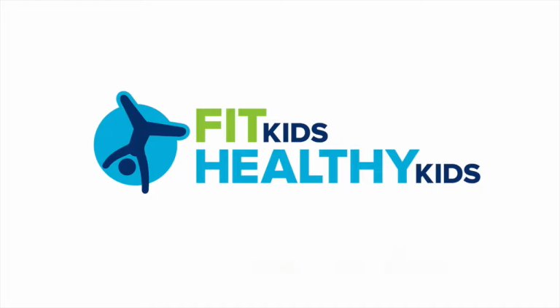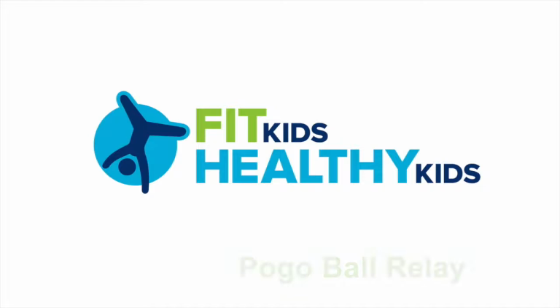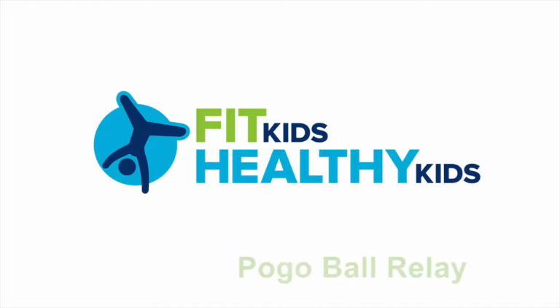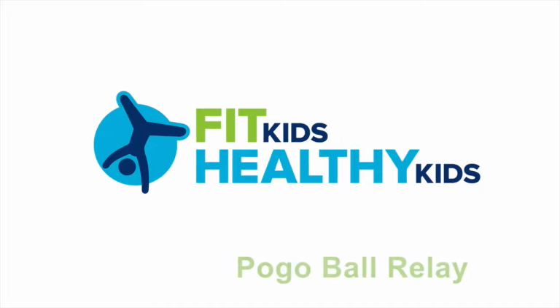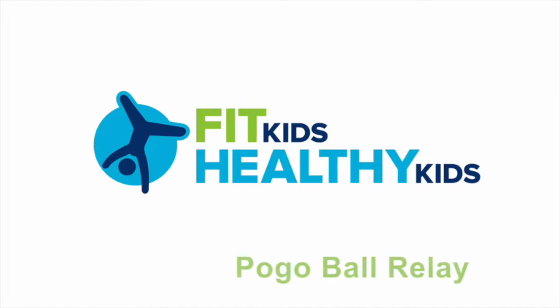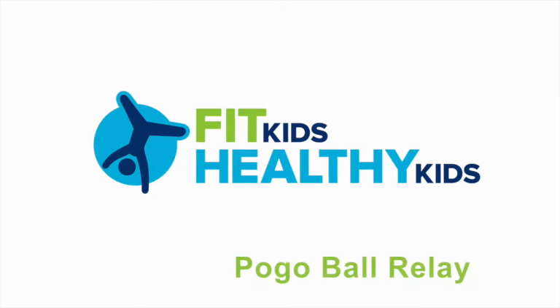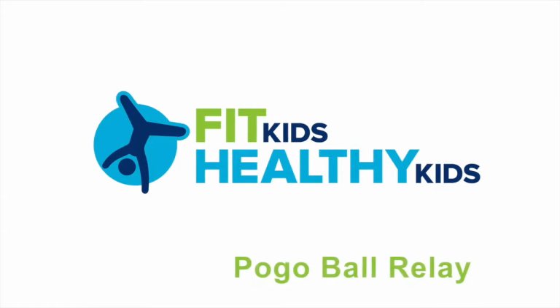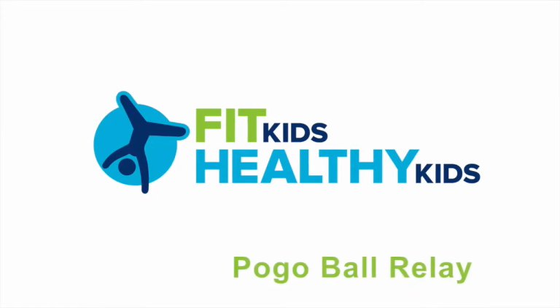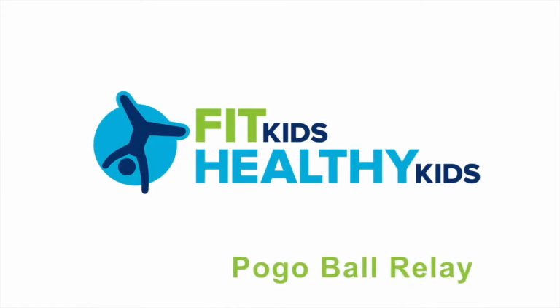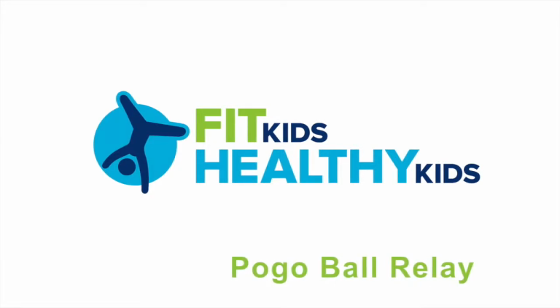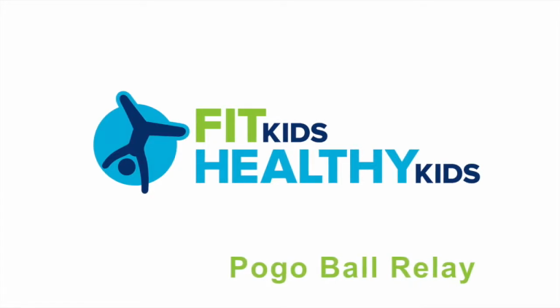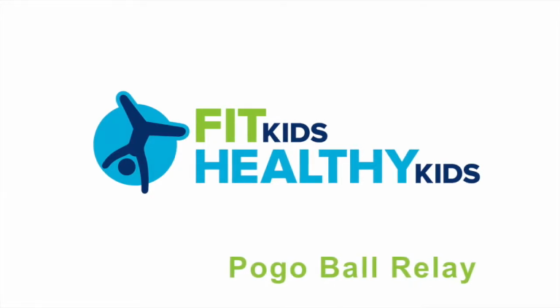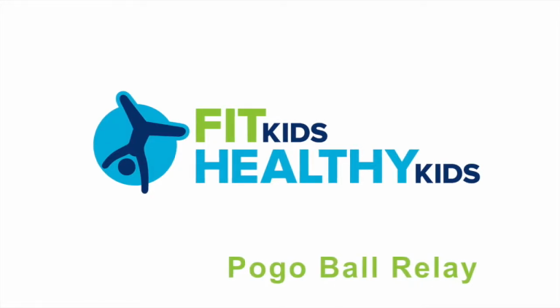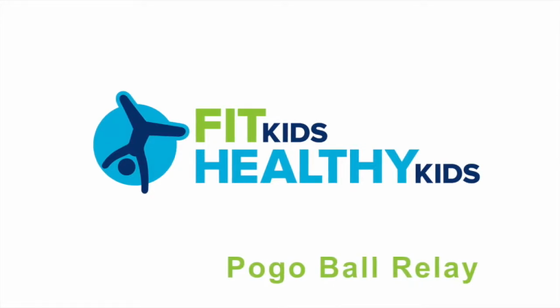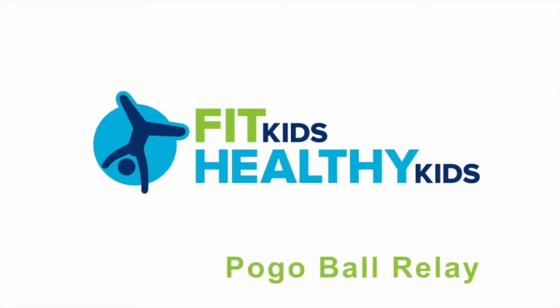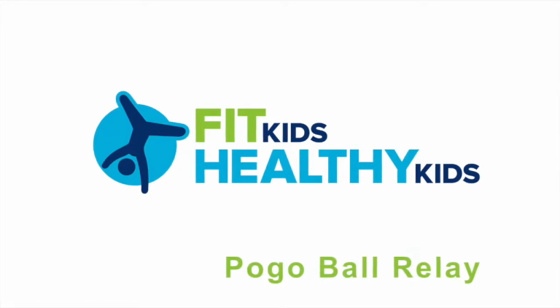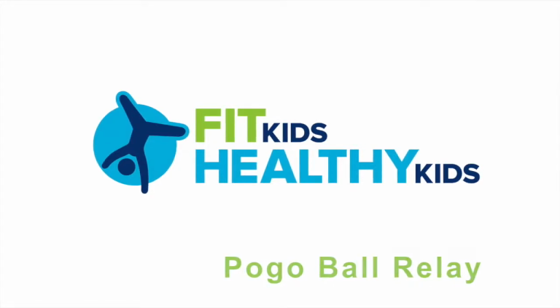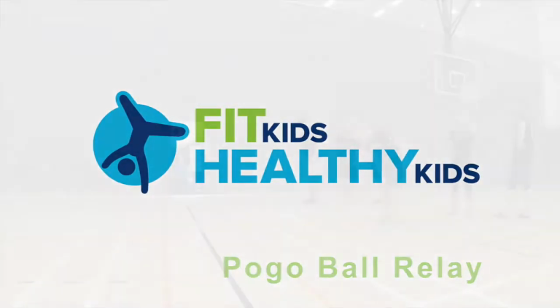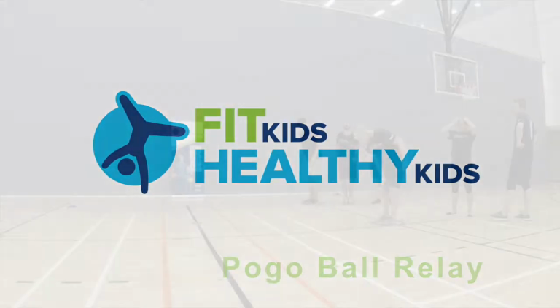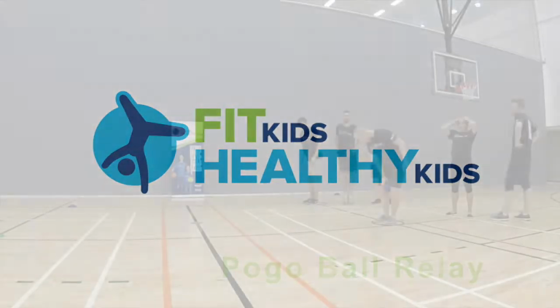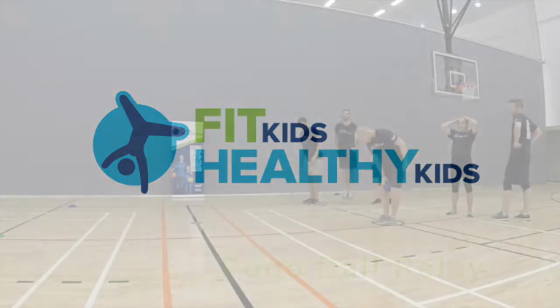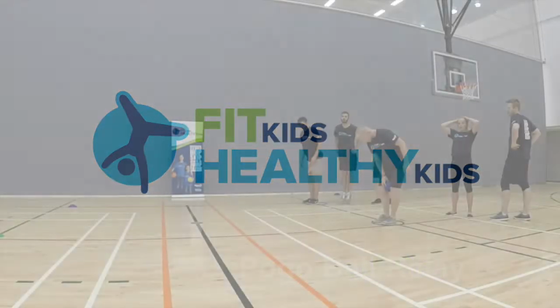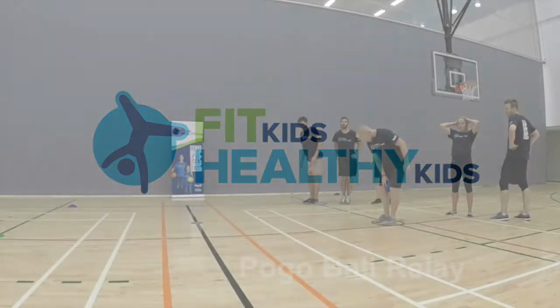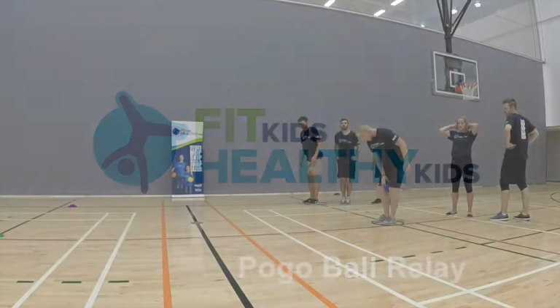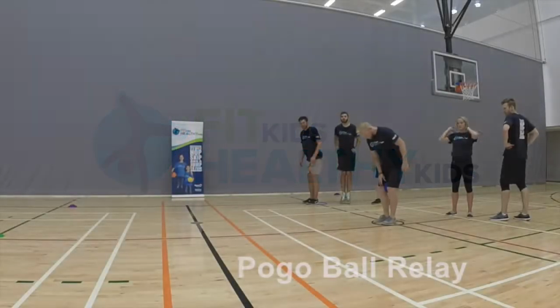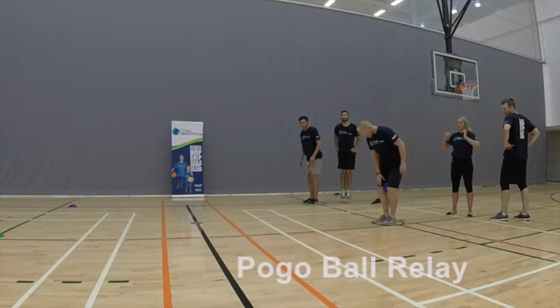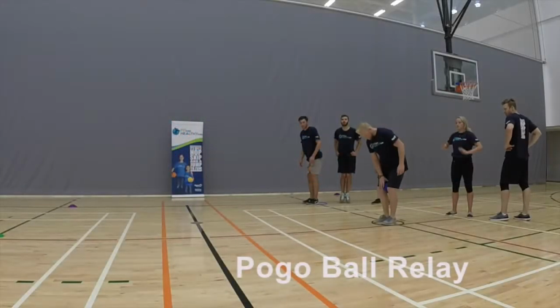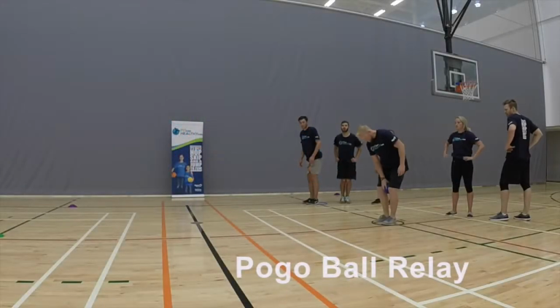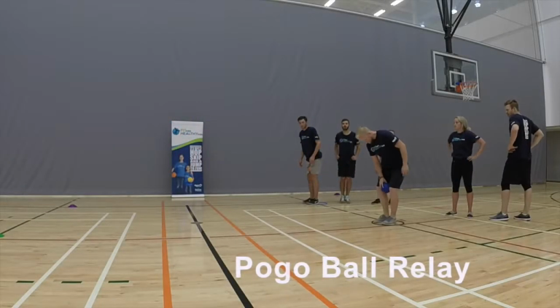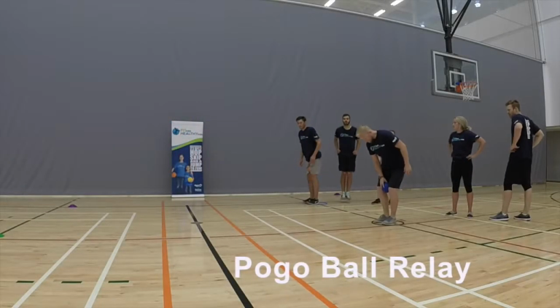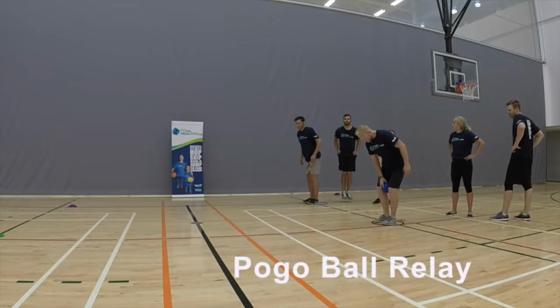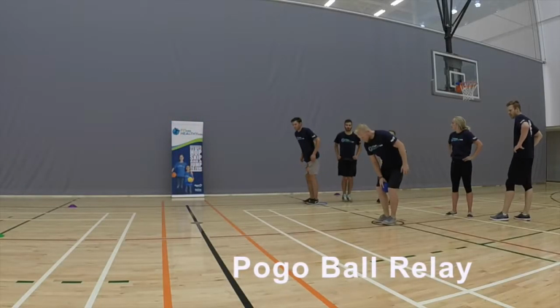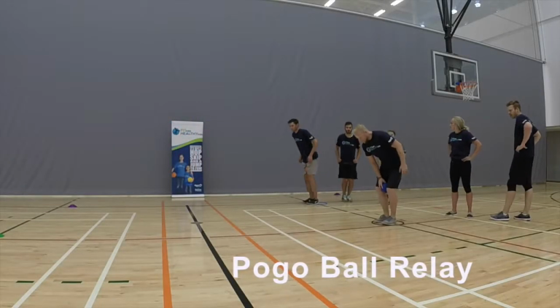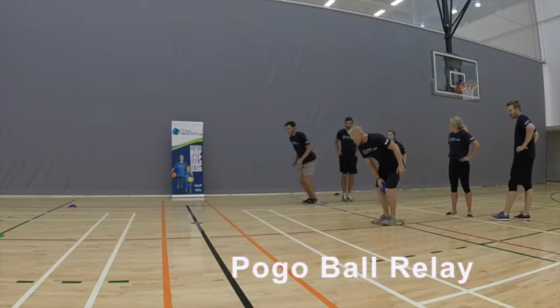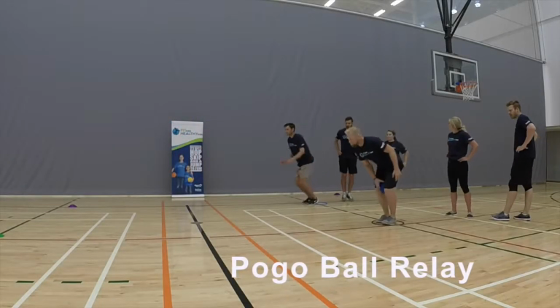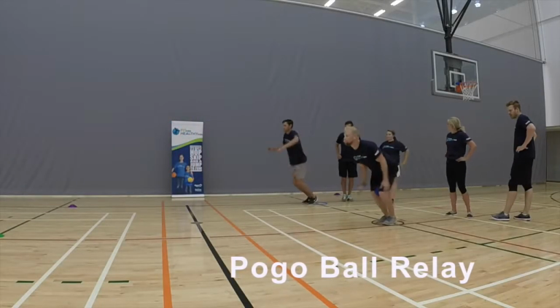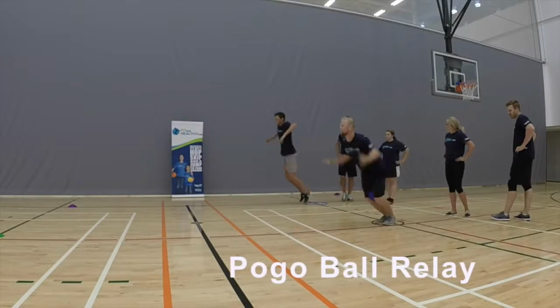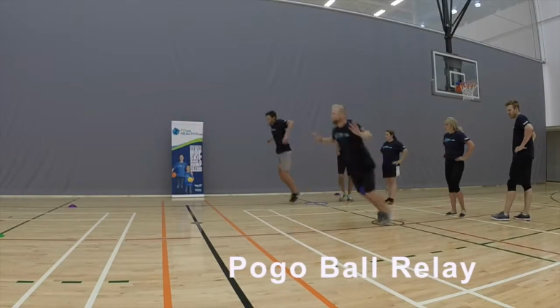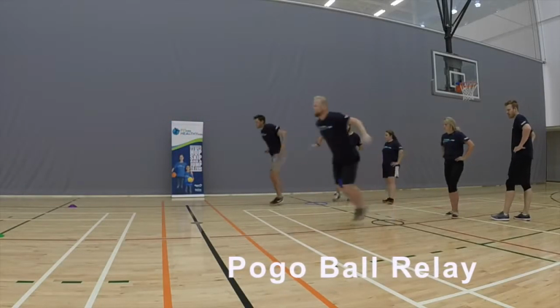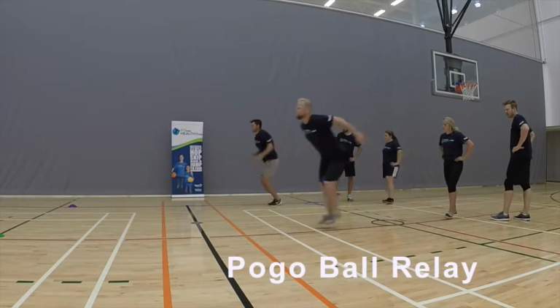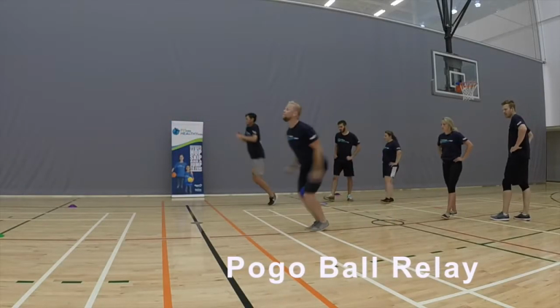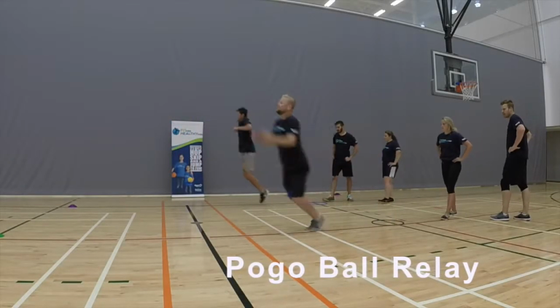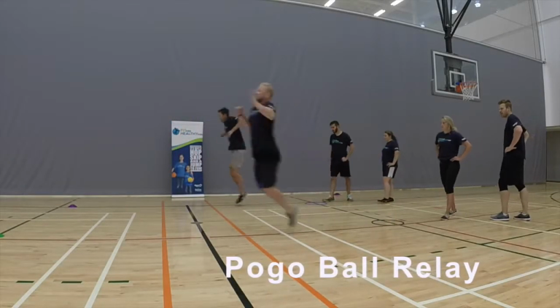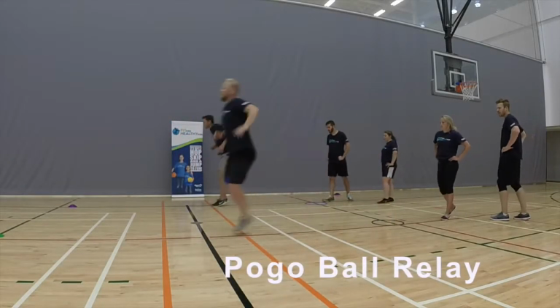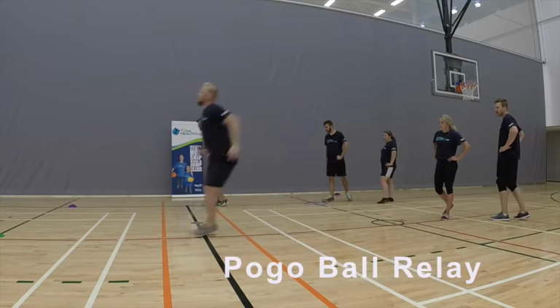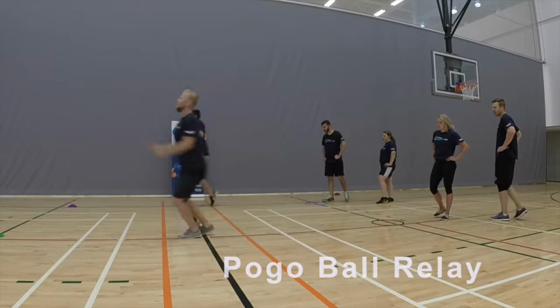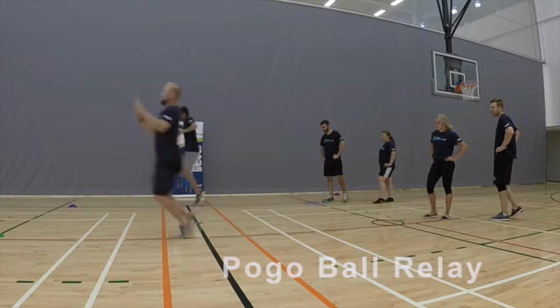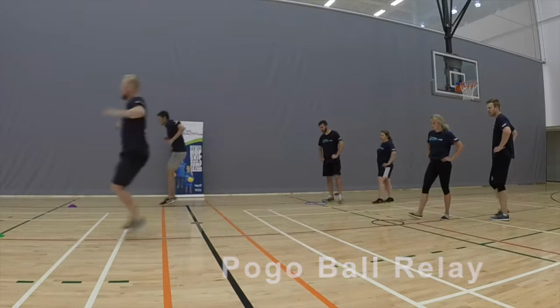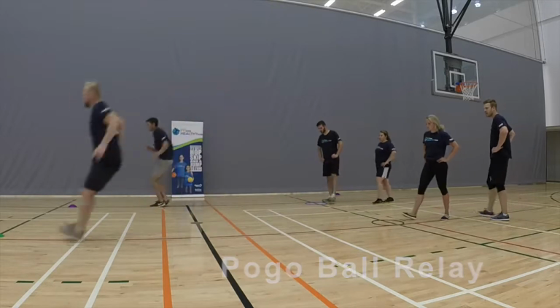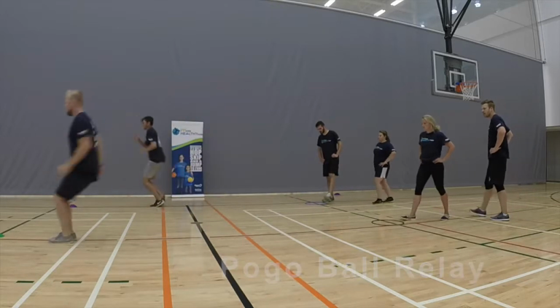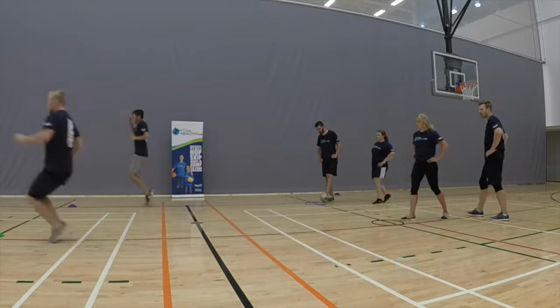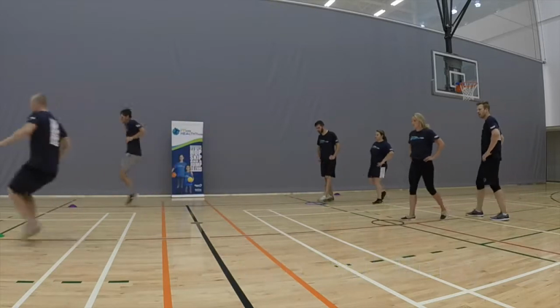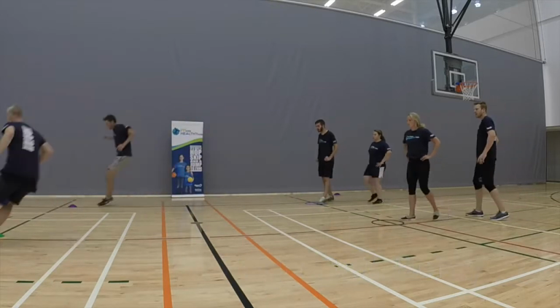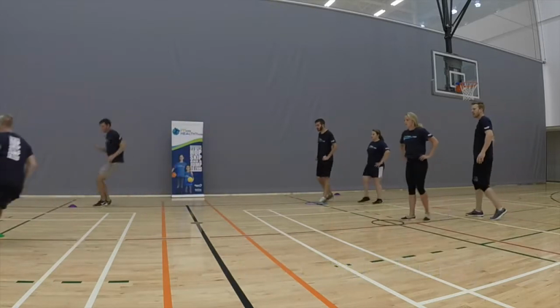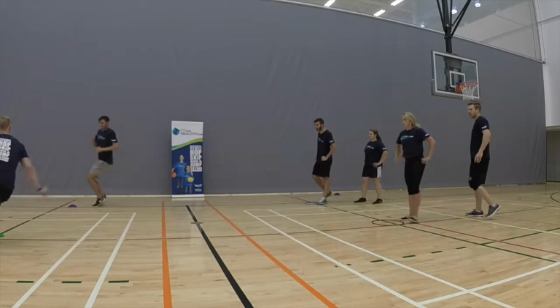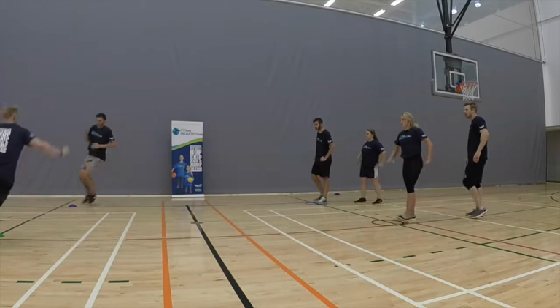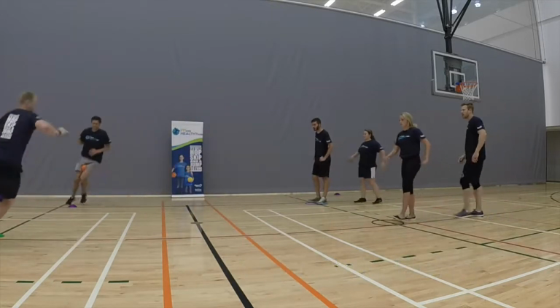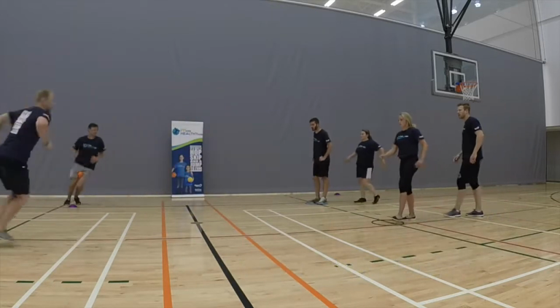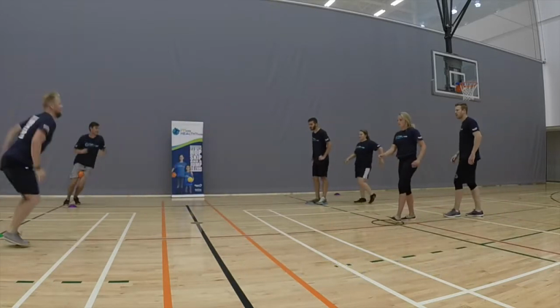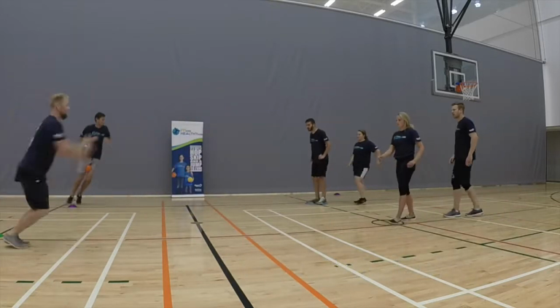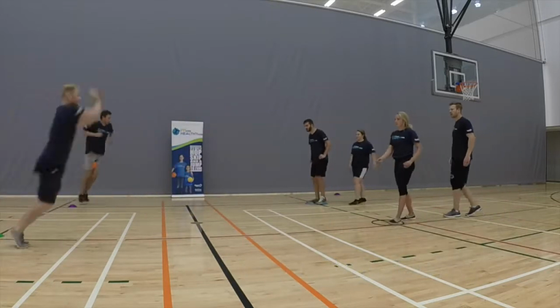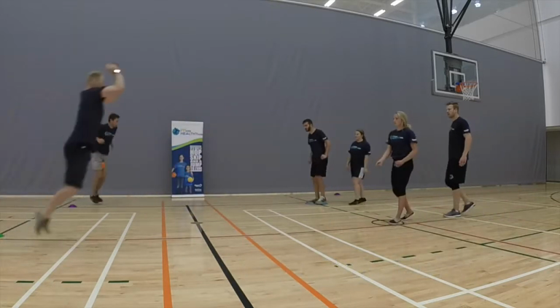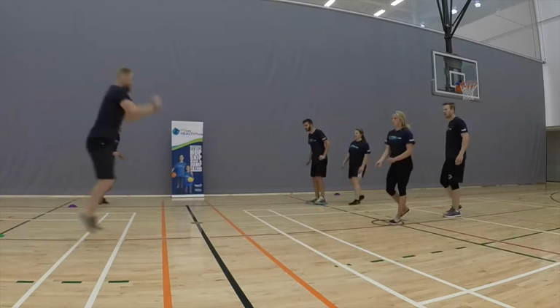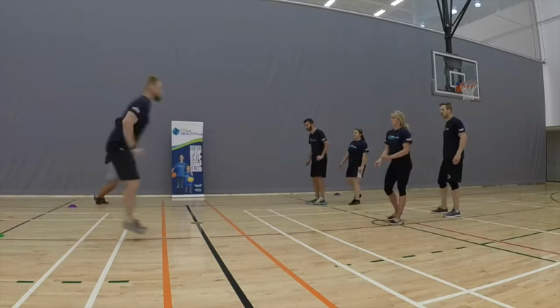Divide the children into even teams. Set up two cones parallel to one another across the gym for each team. Have them line up behind their cone.